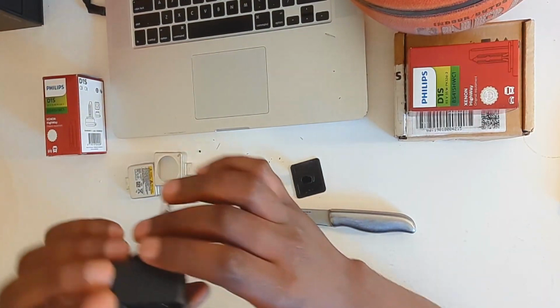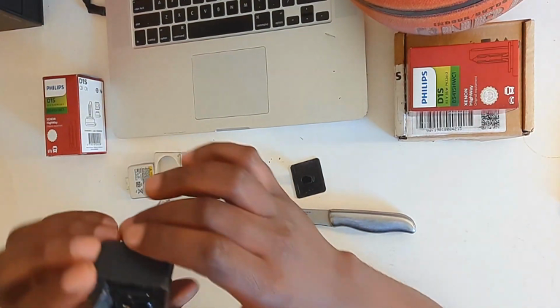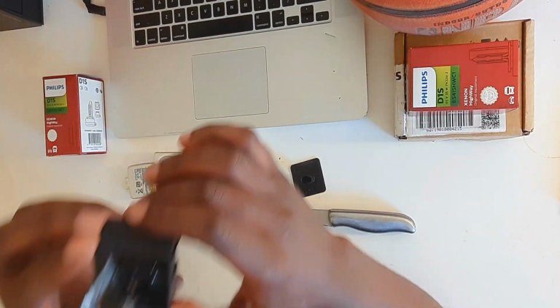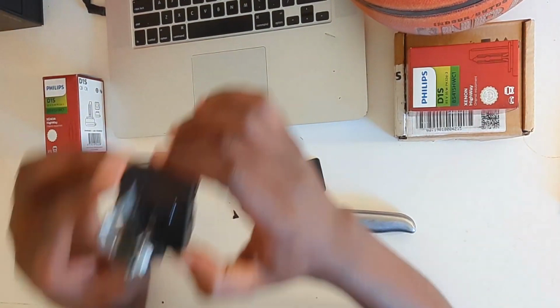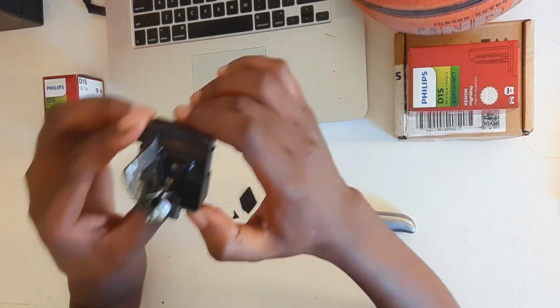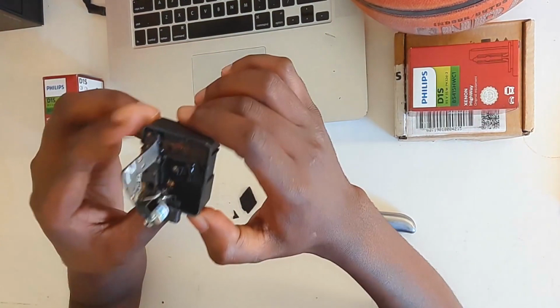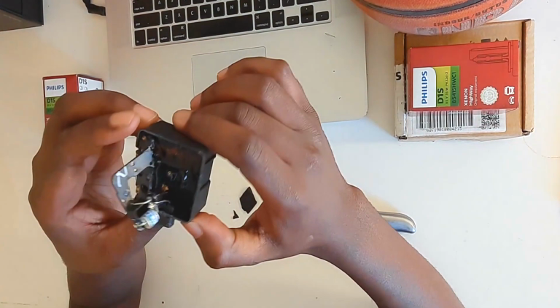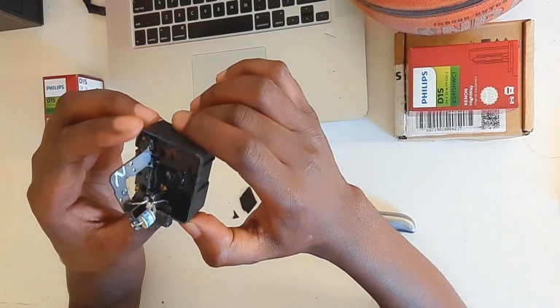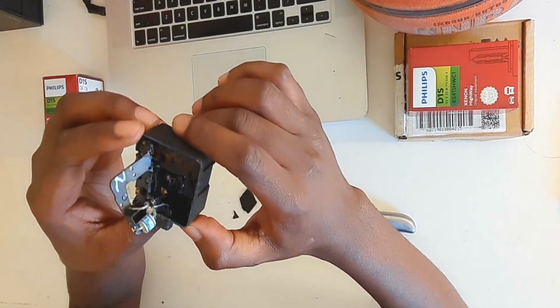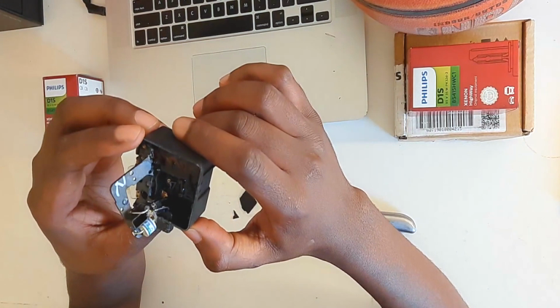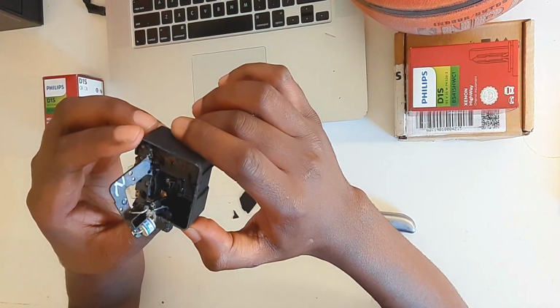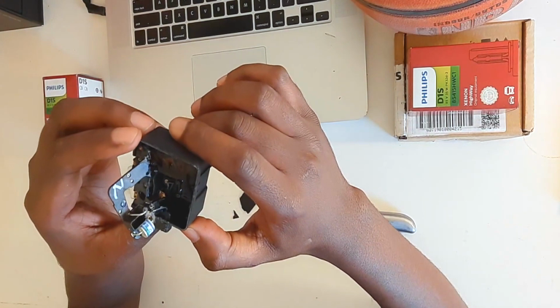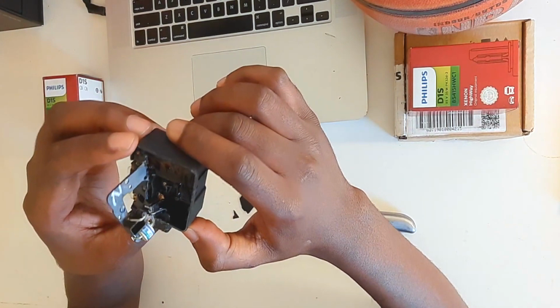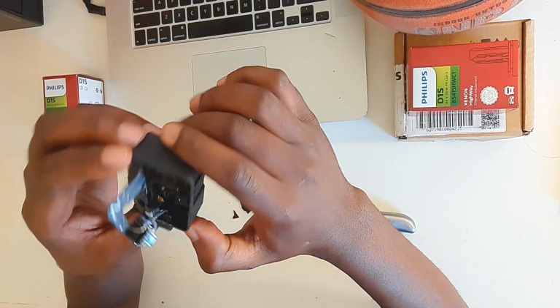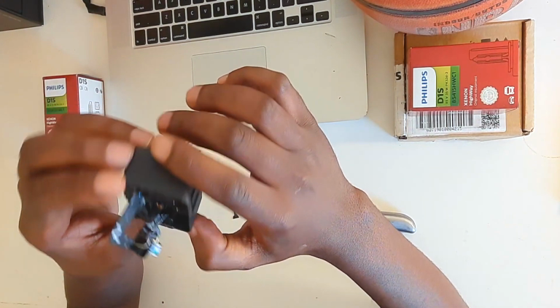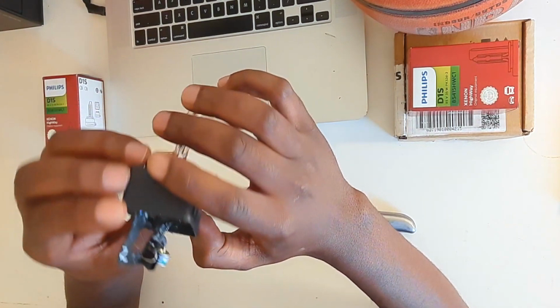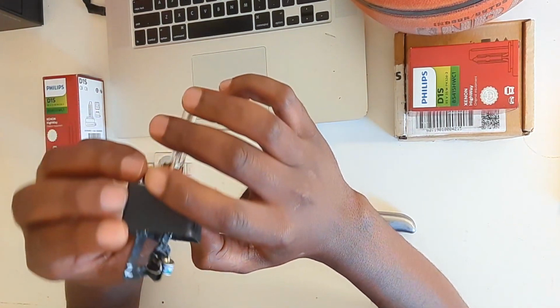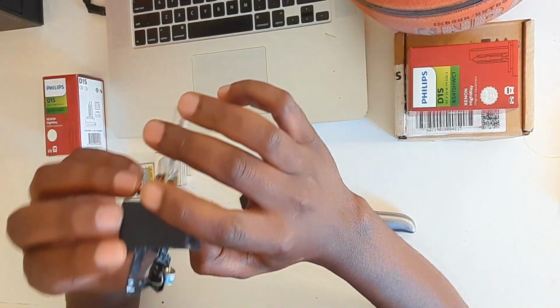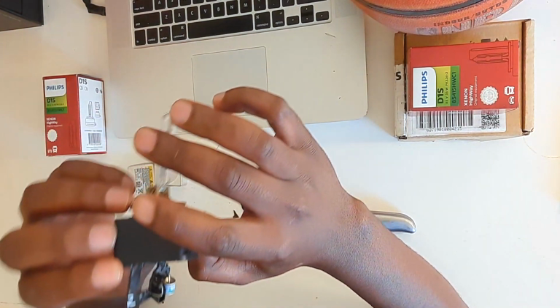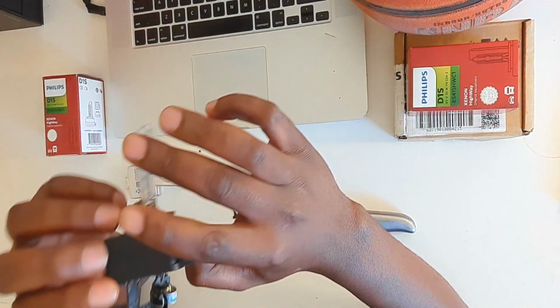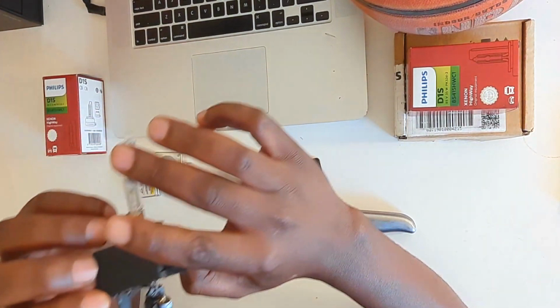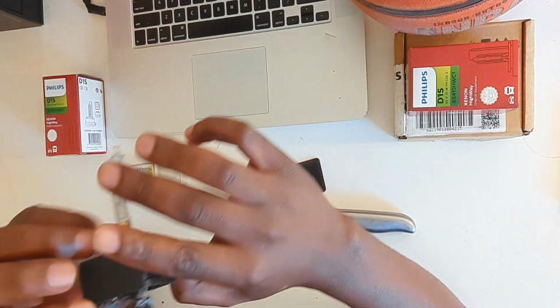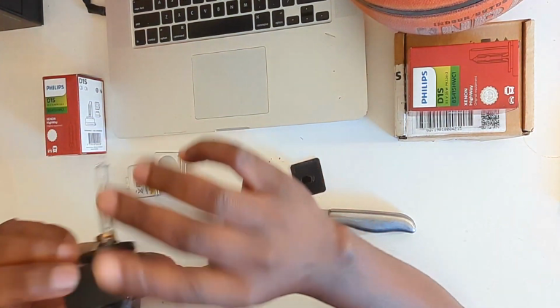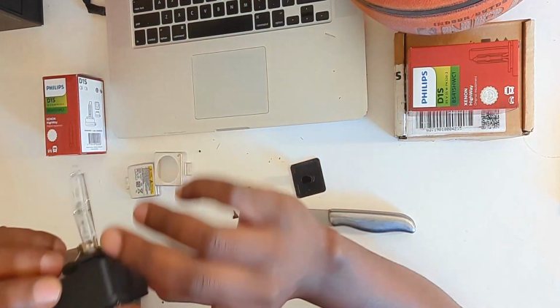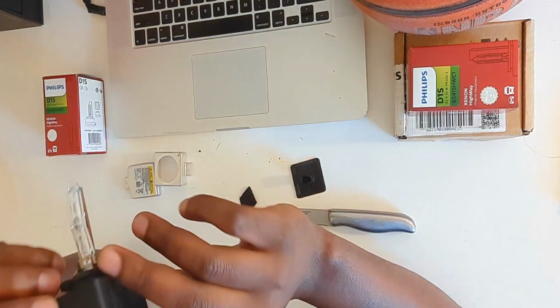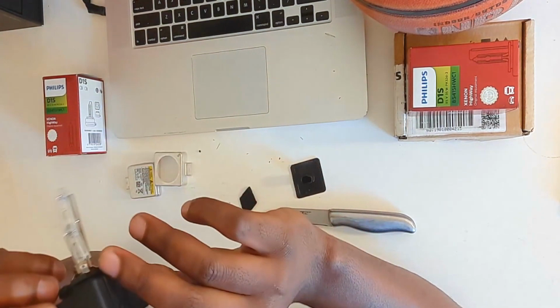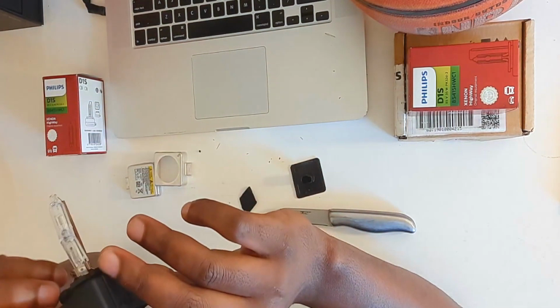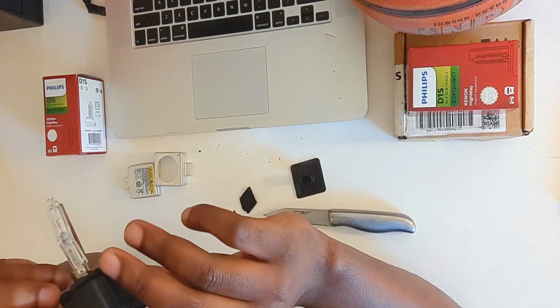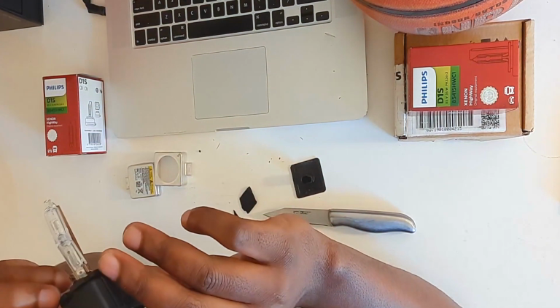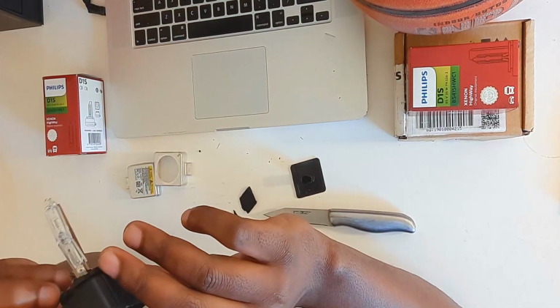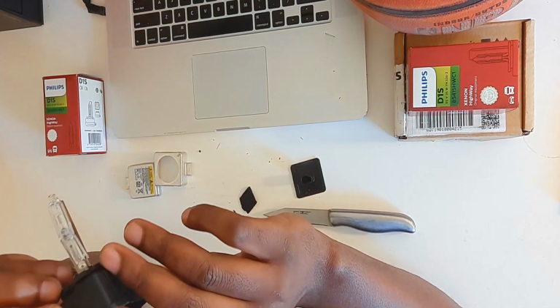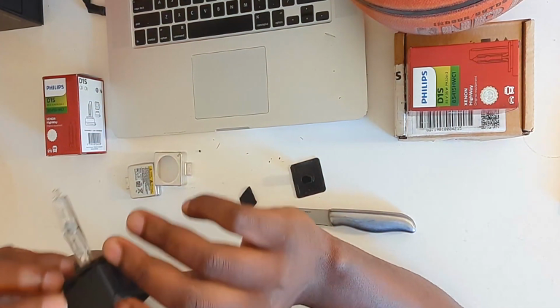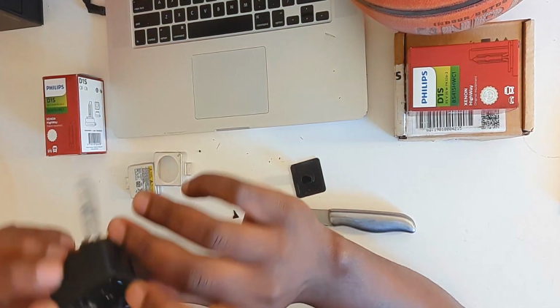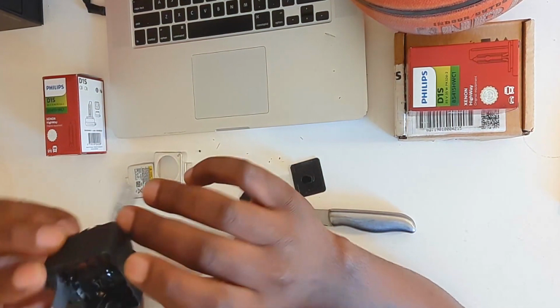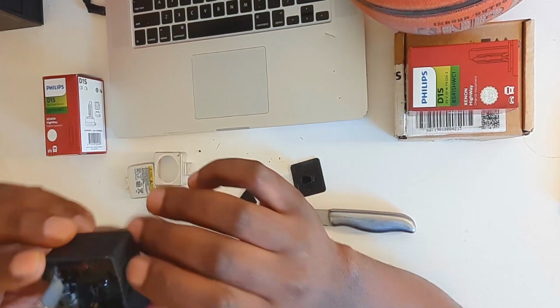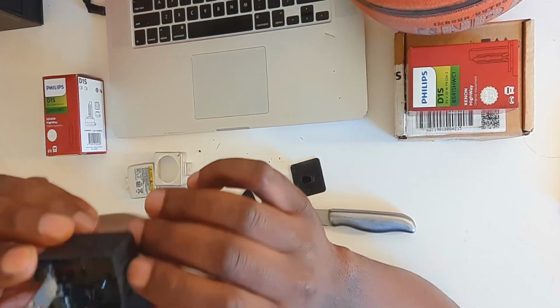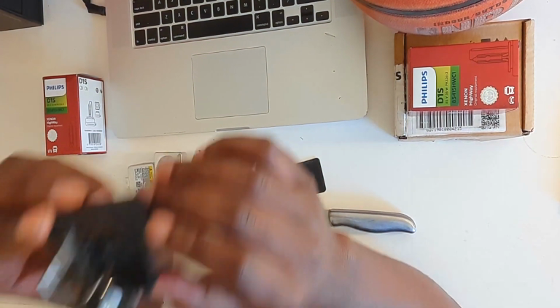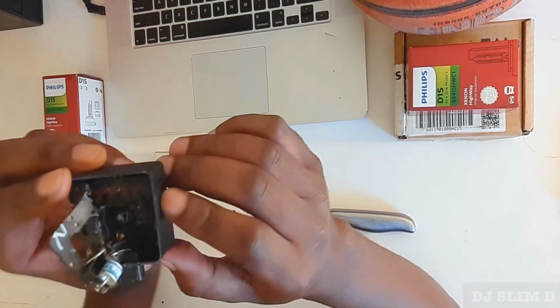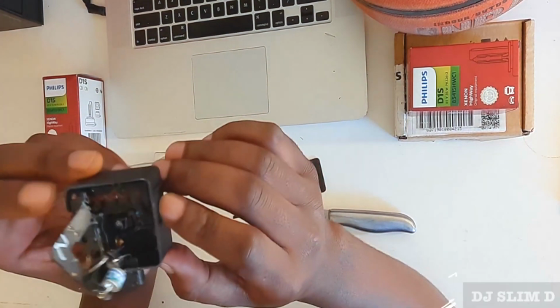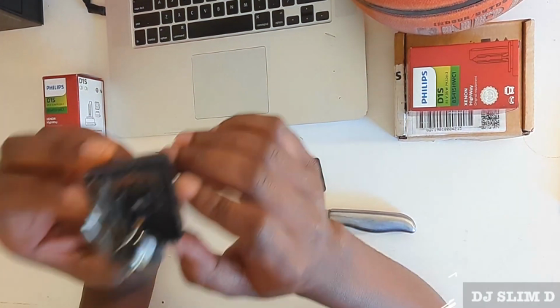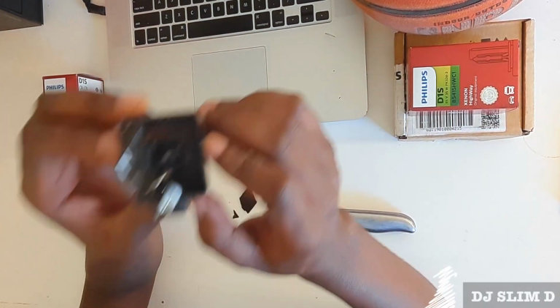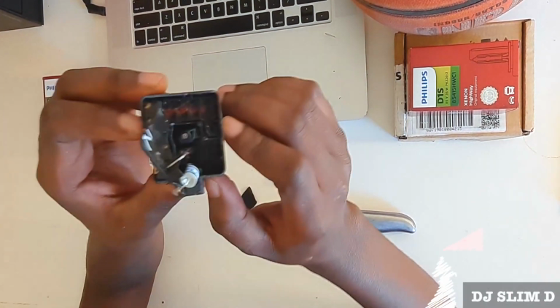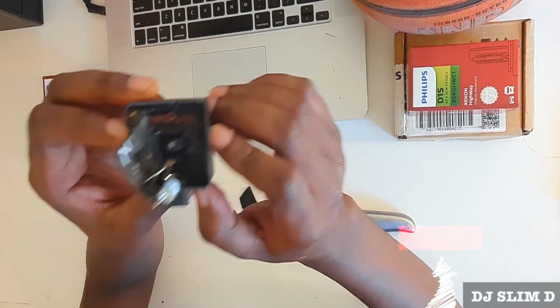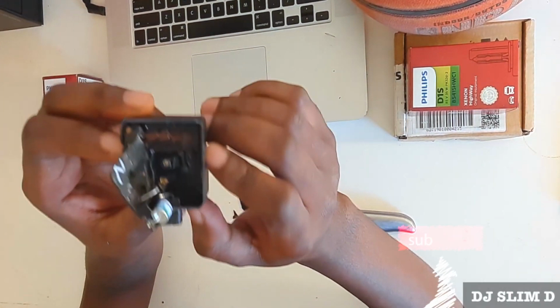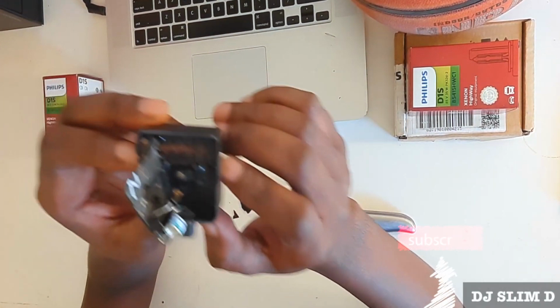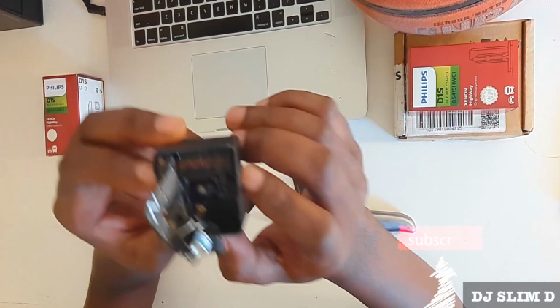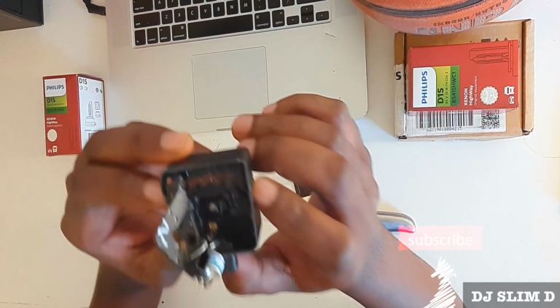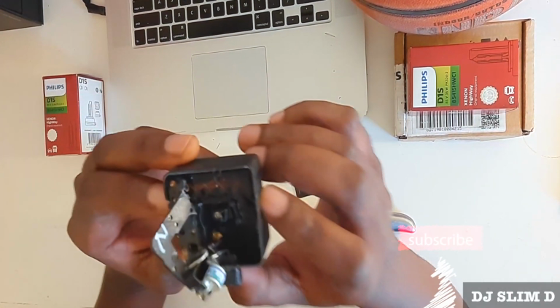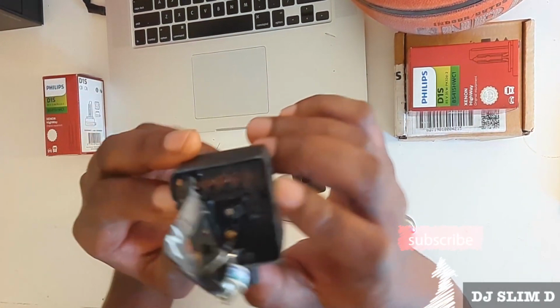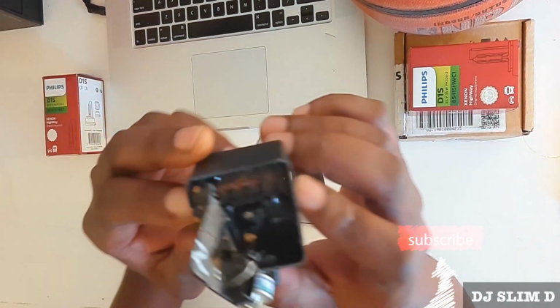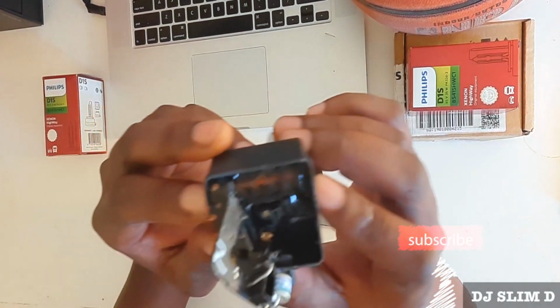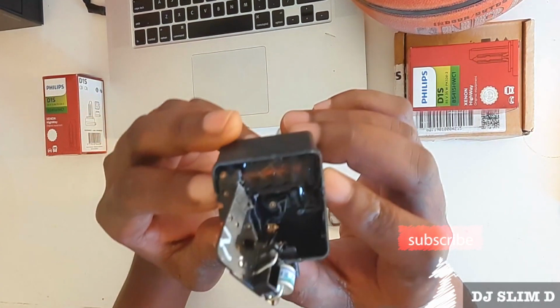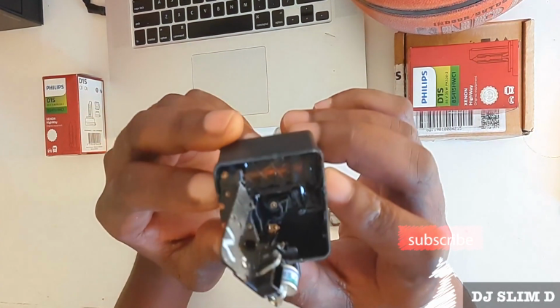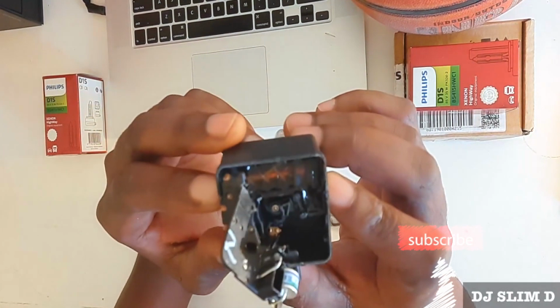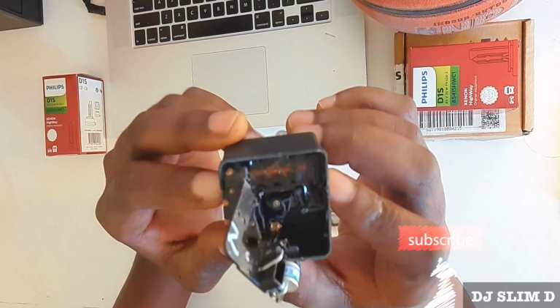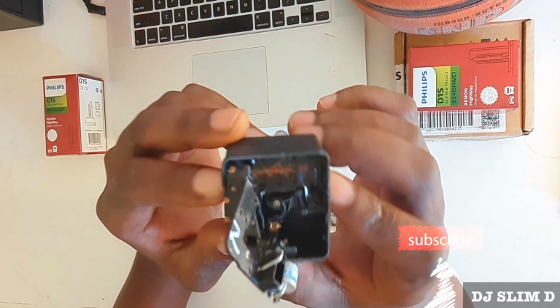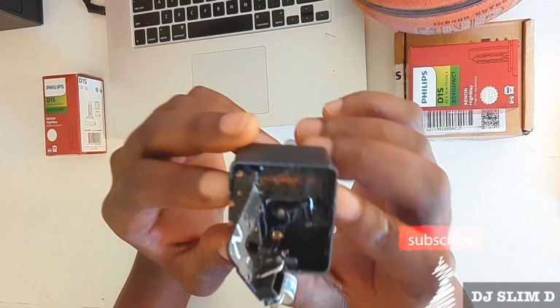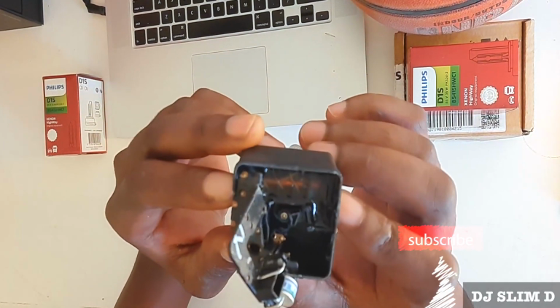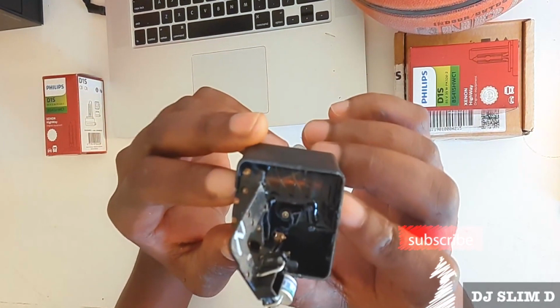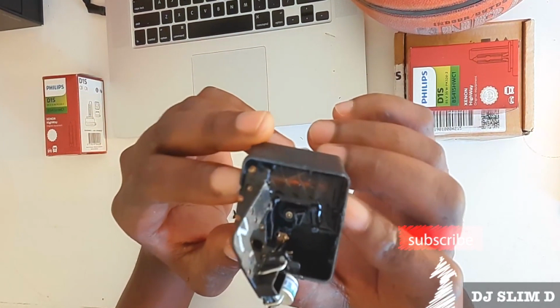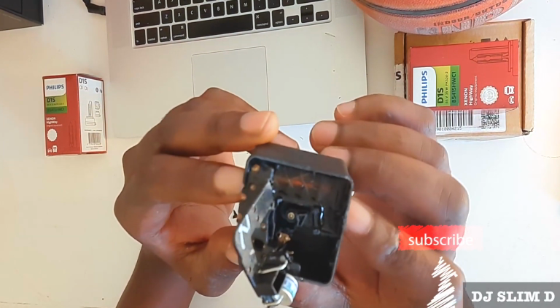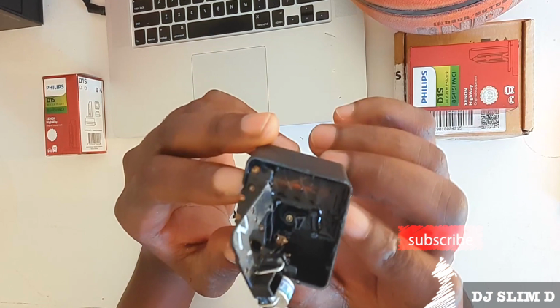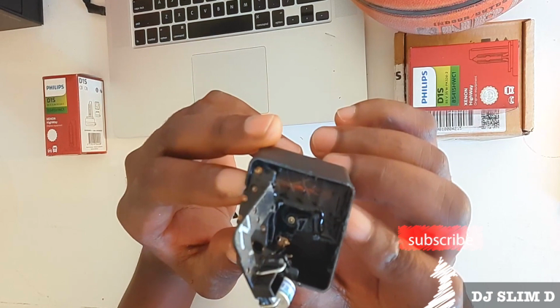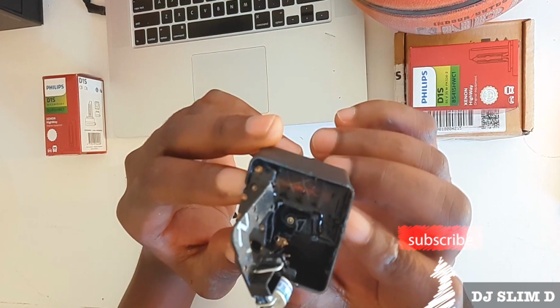And there you have it guys. No evidence of an actual mechanical fan in this bulb.